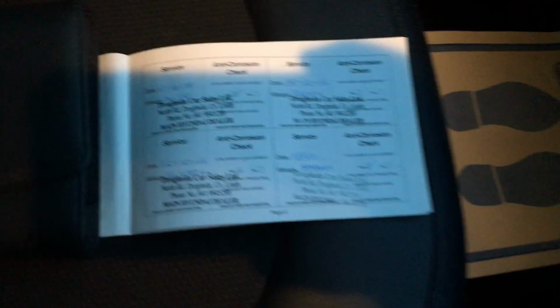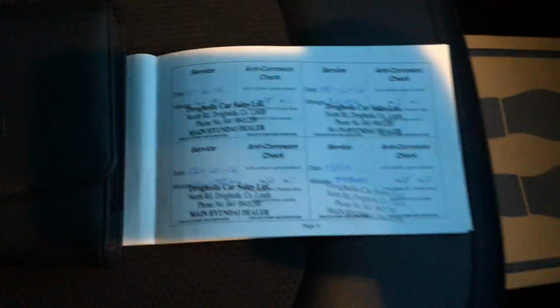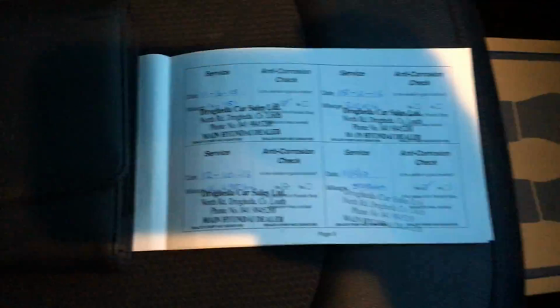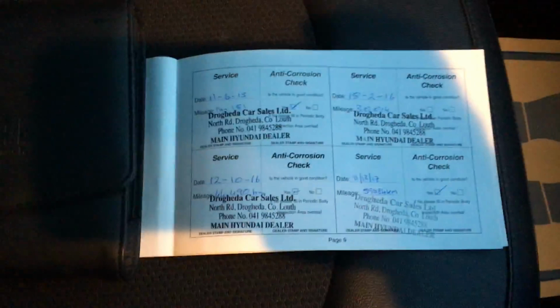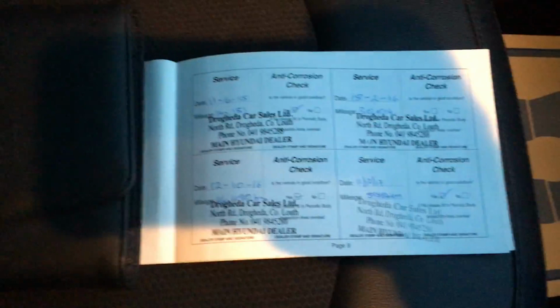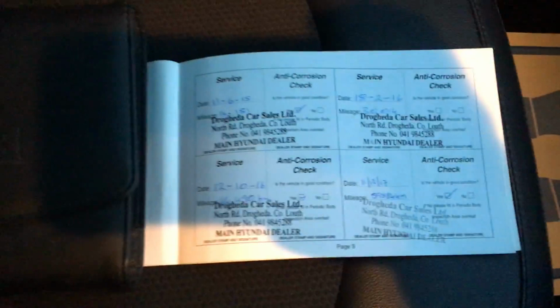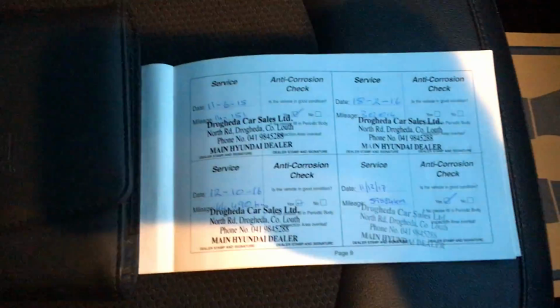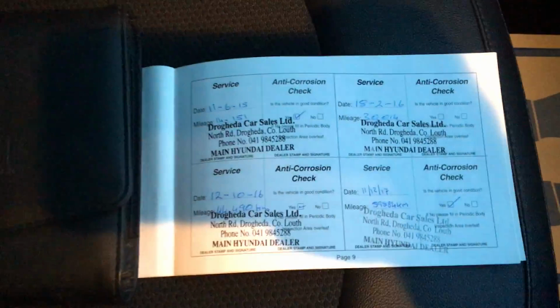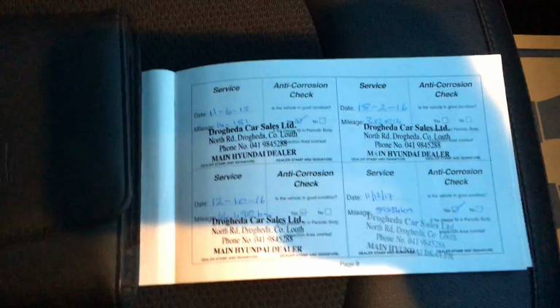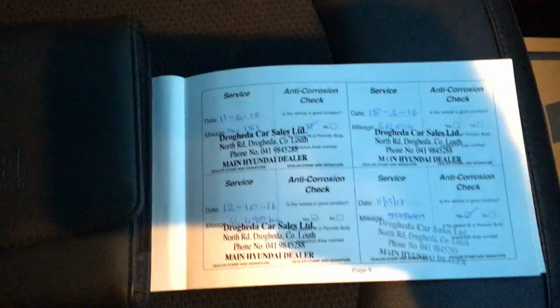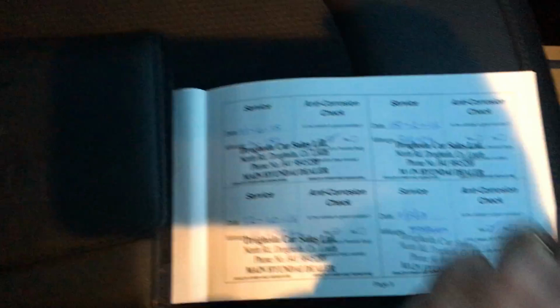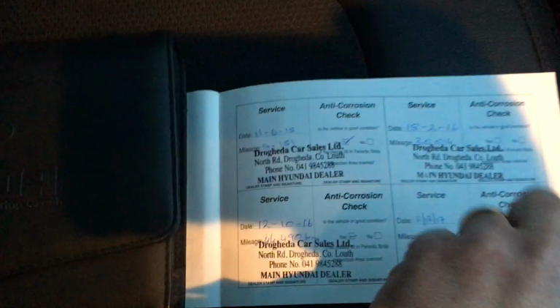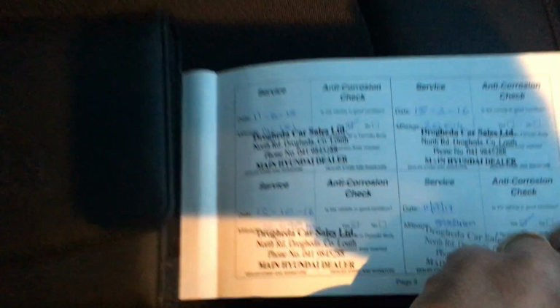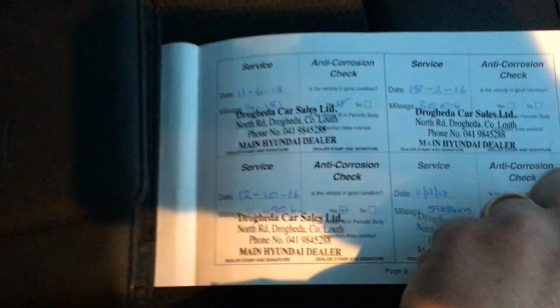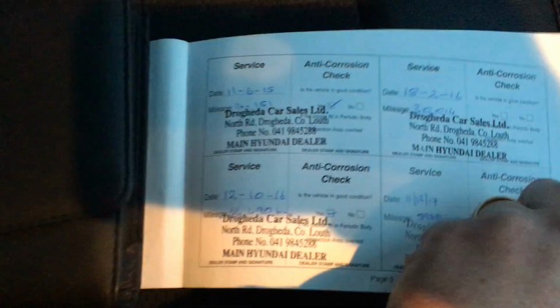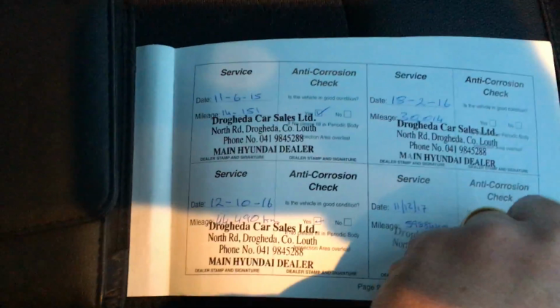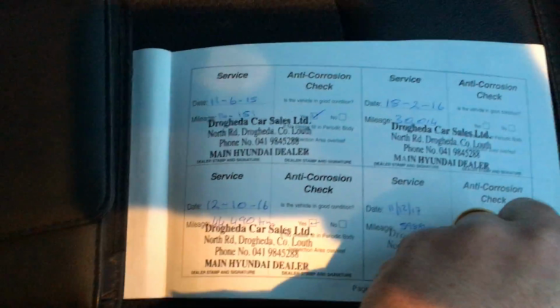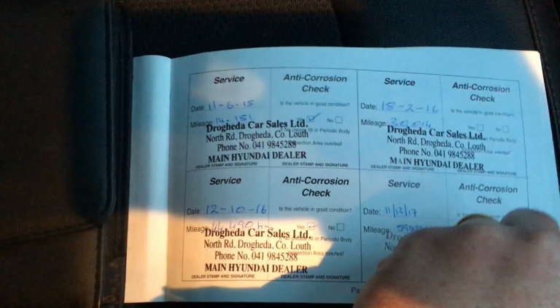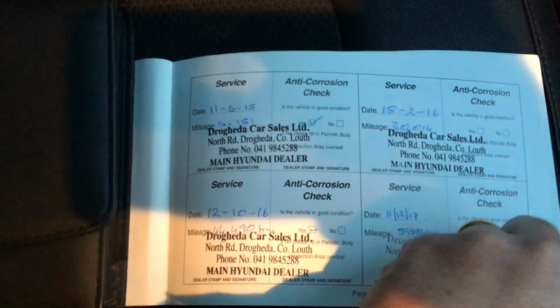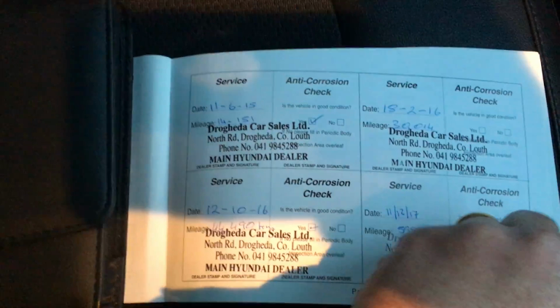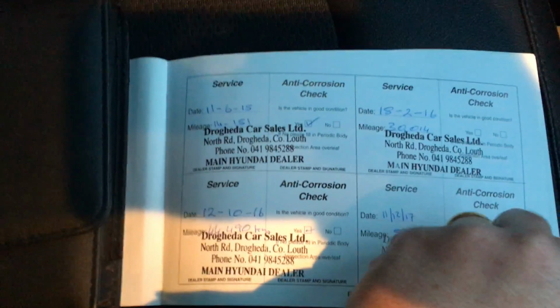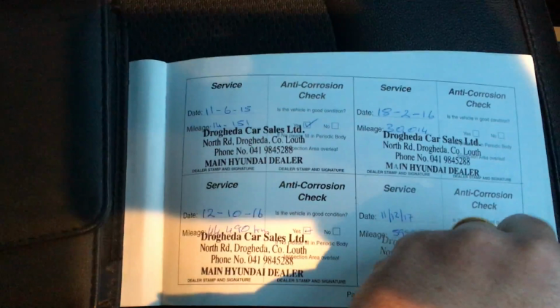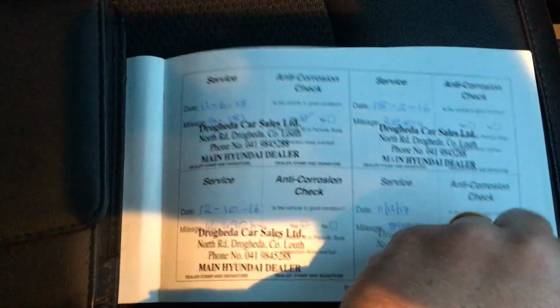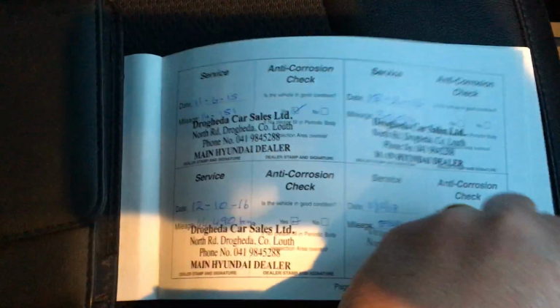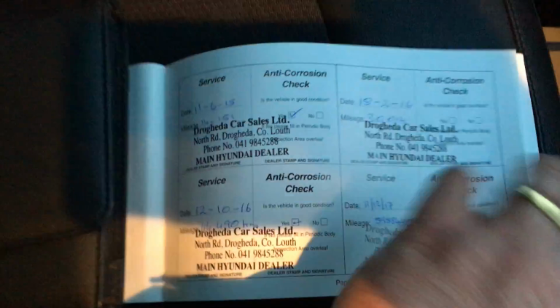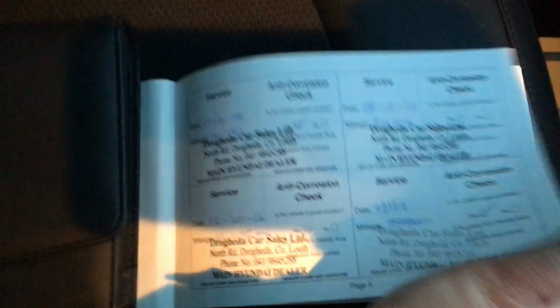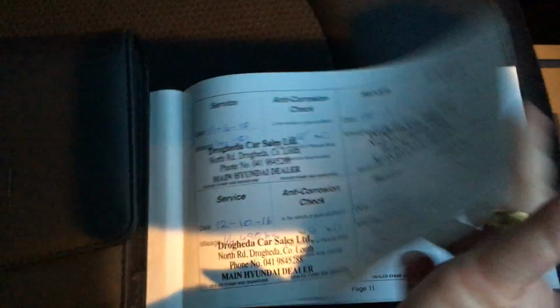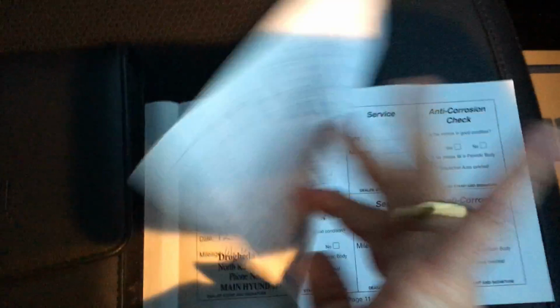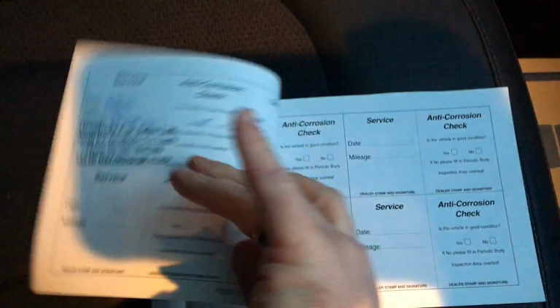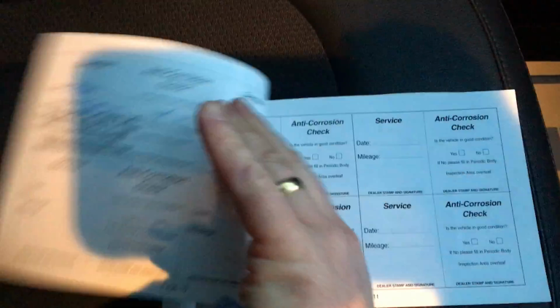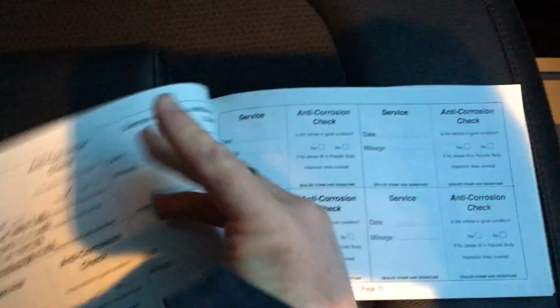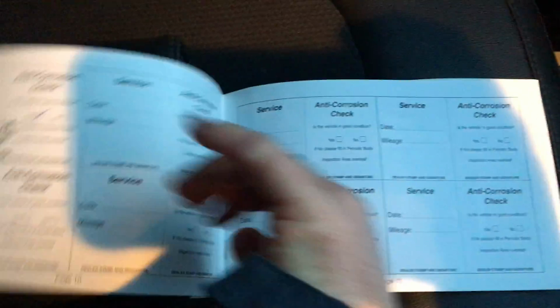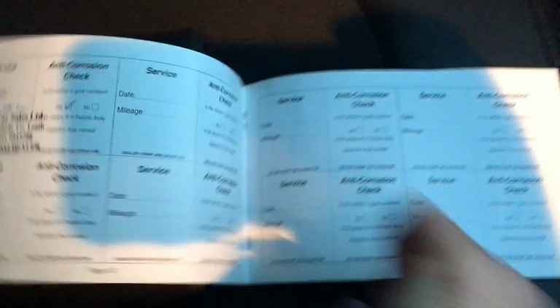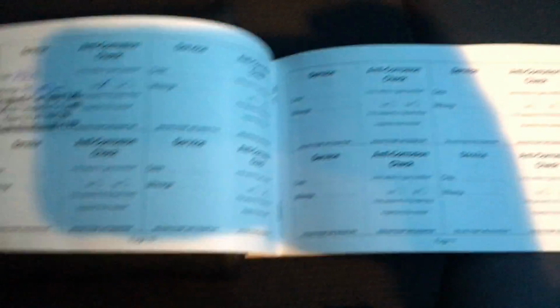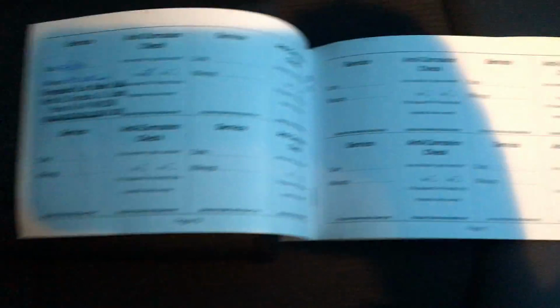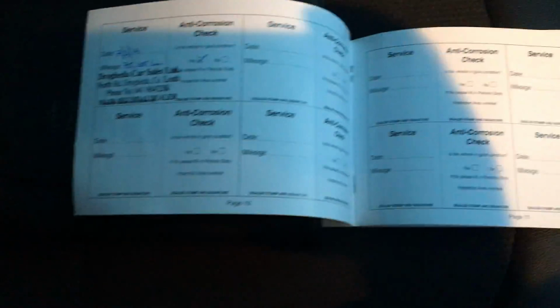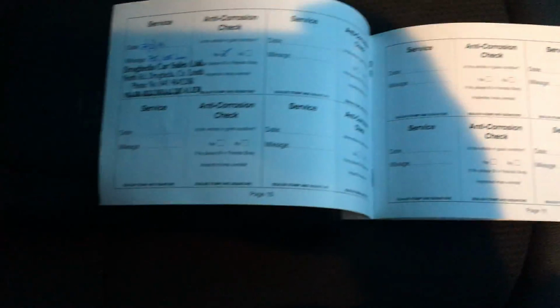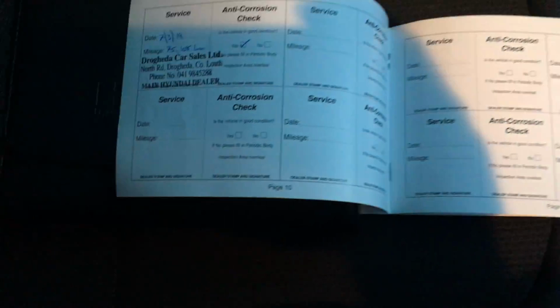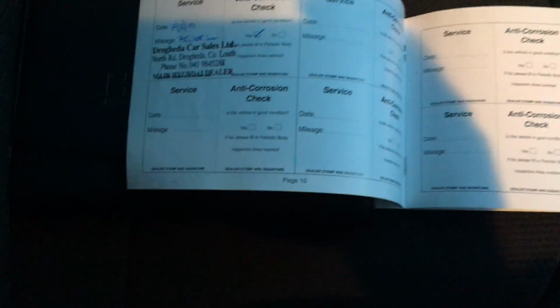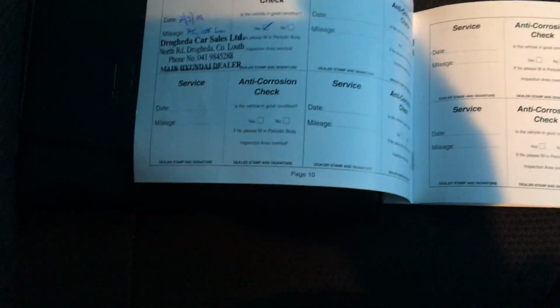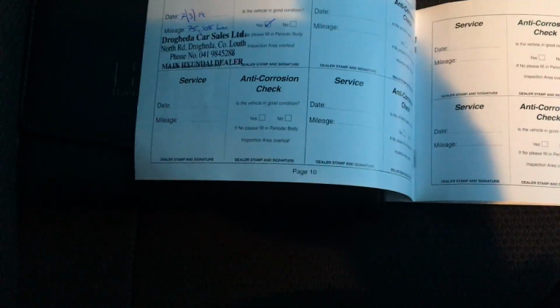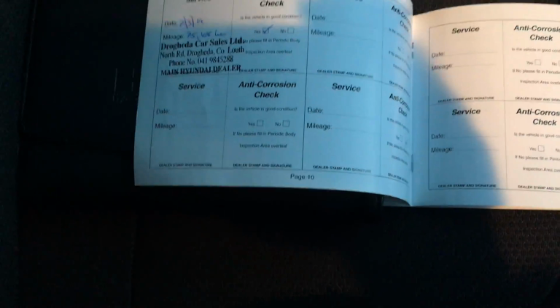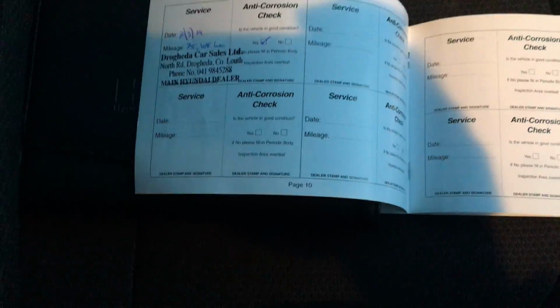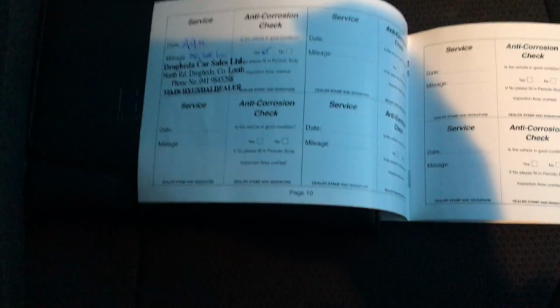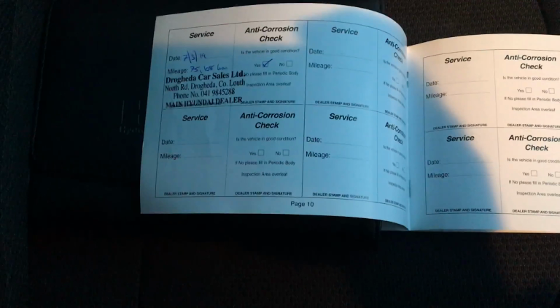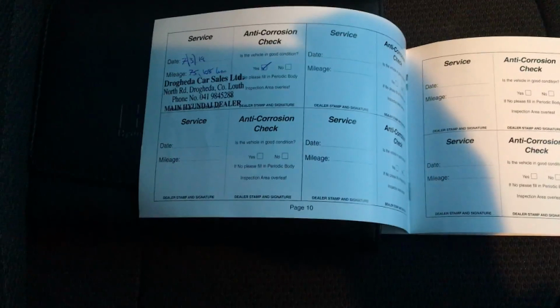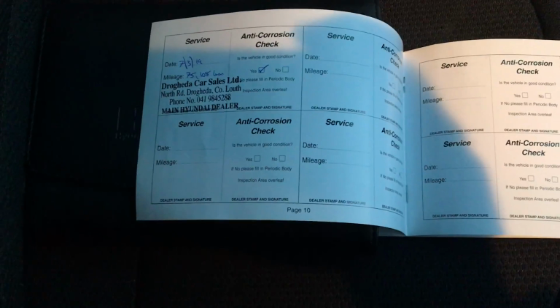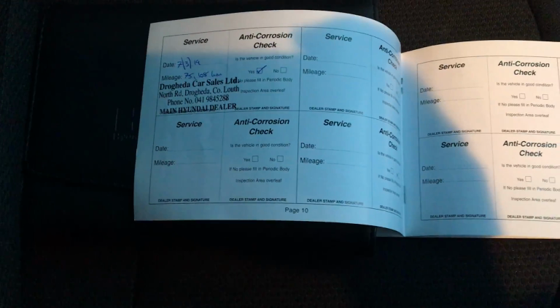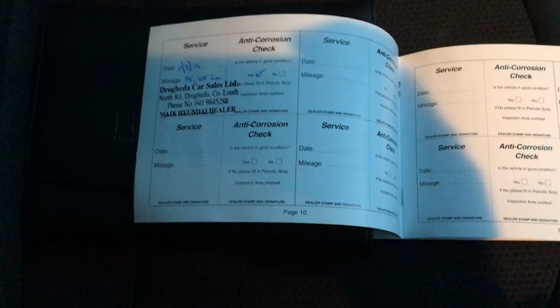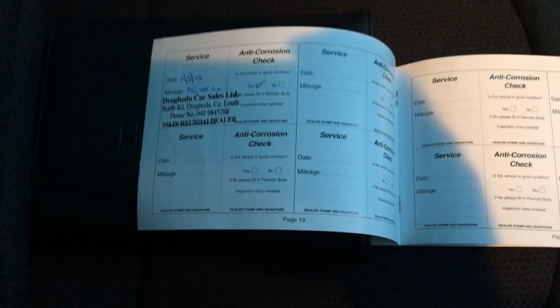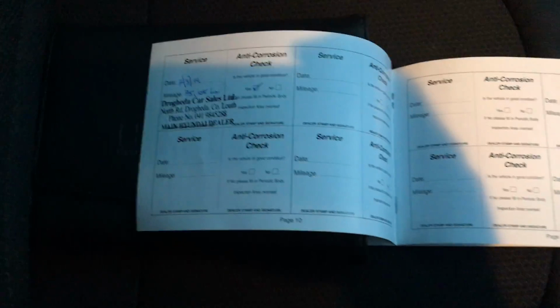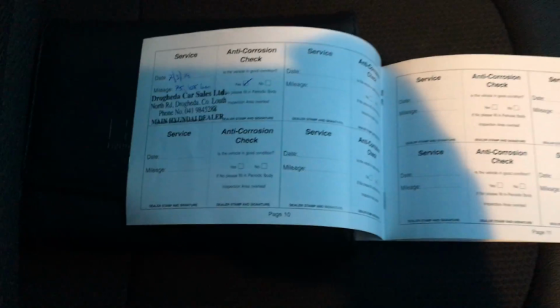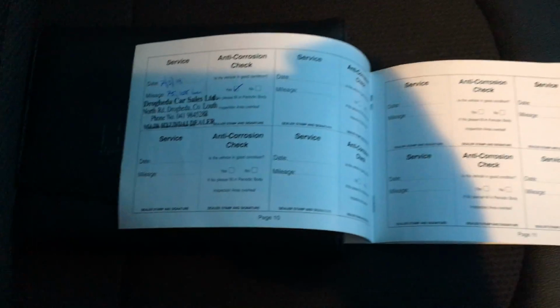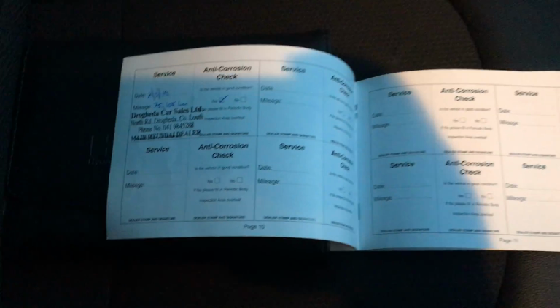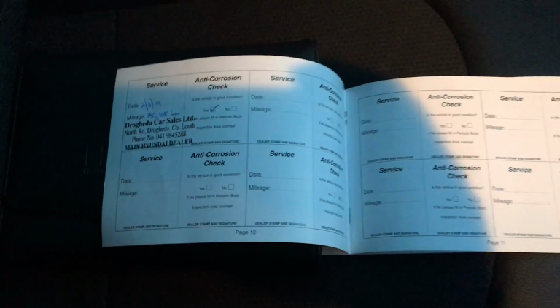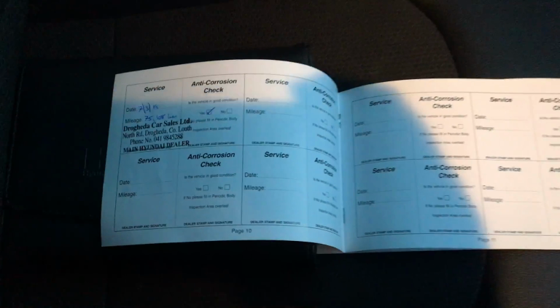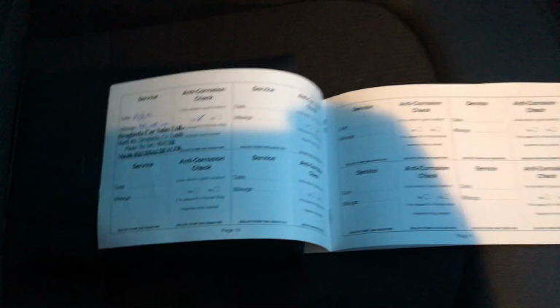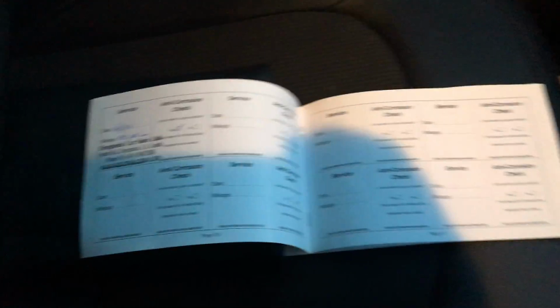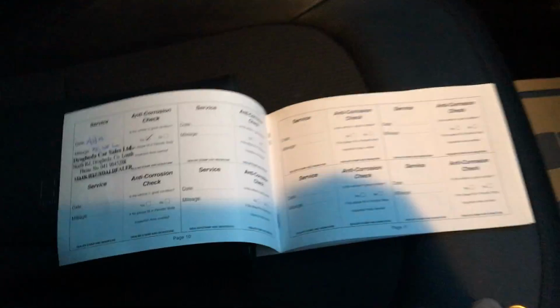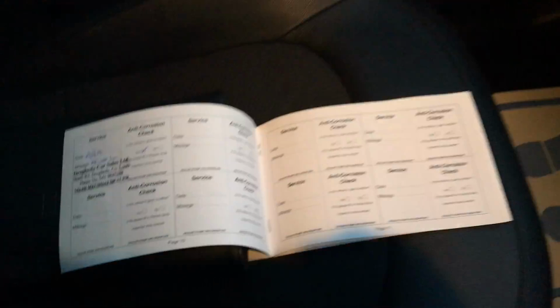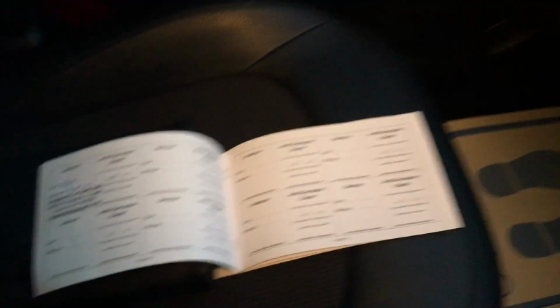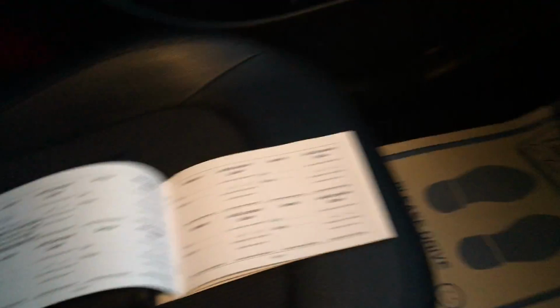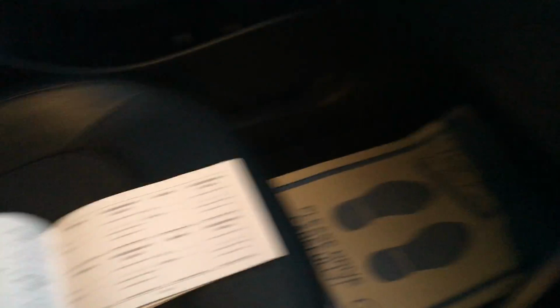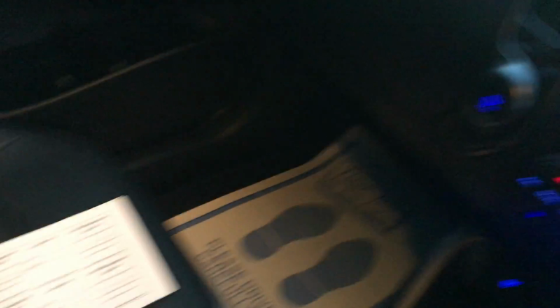Full Hyundai main dealer service history.